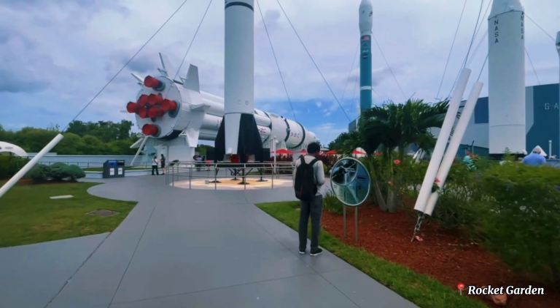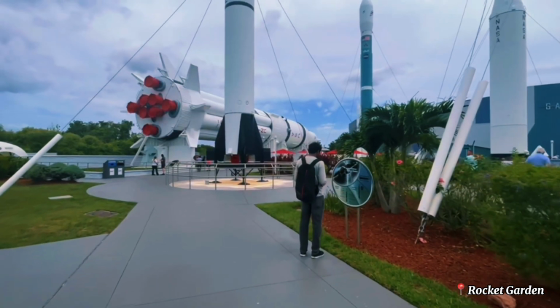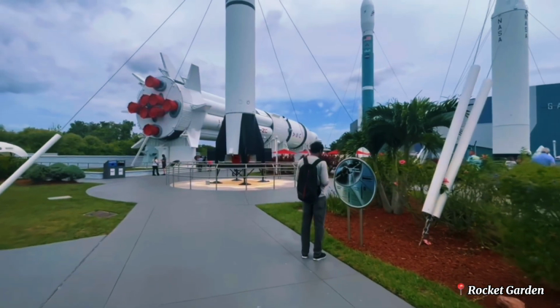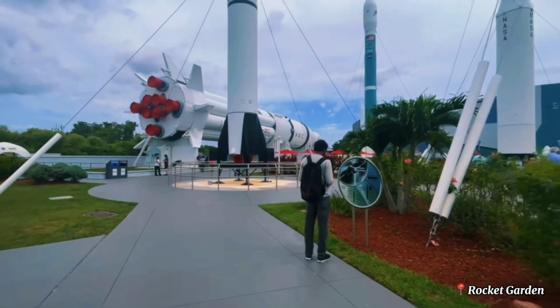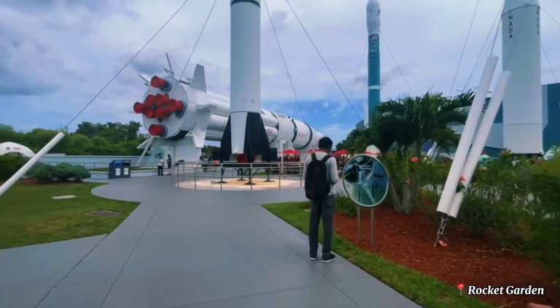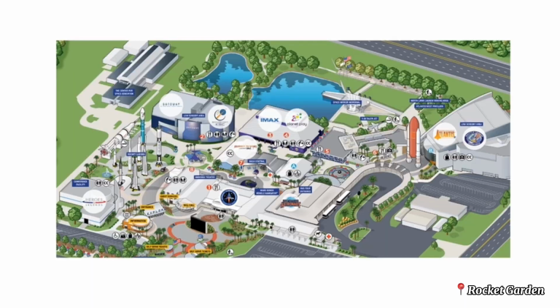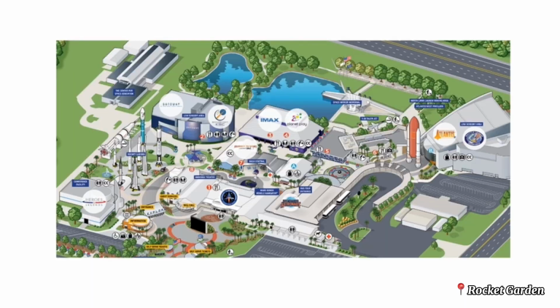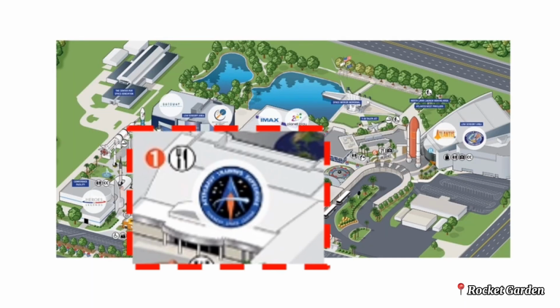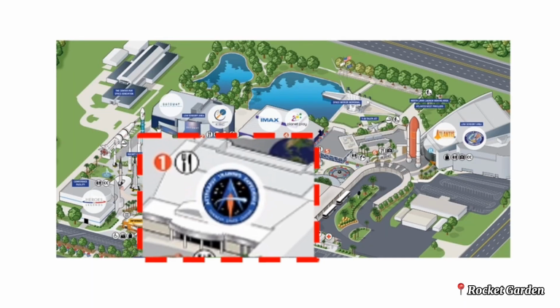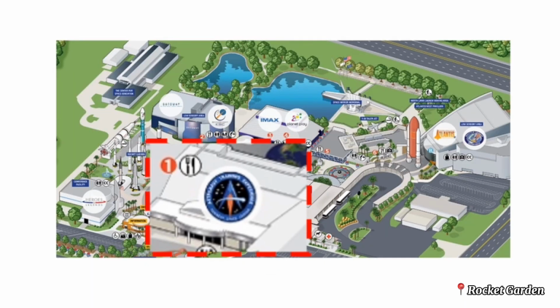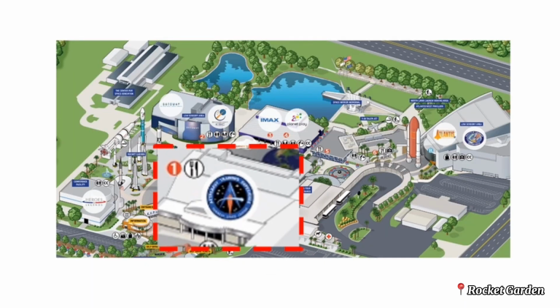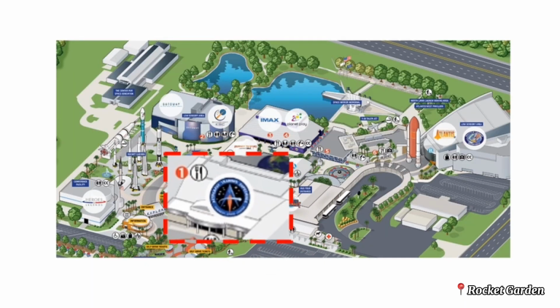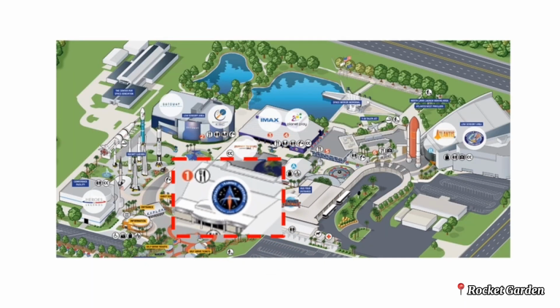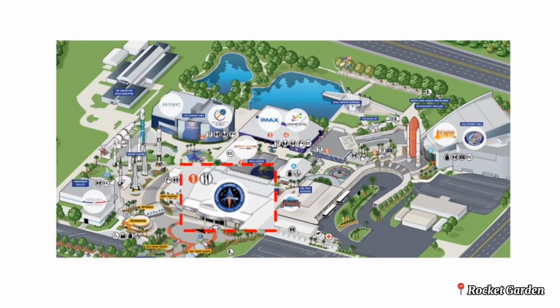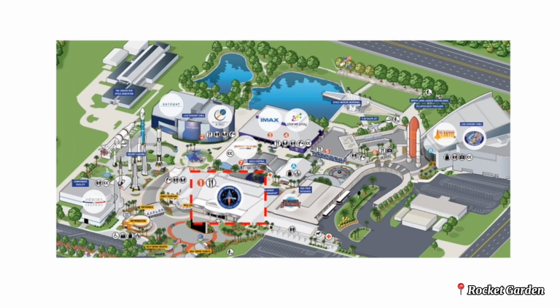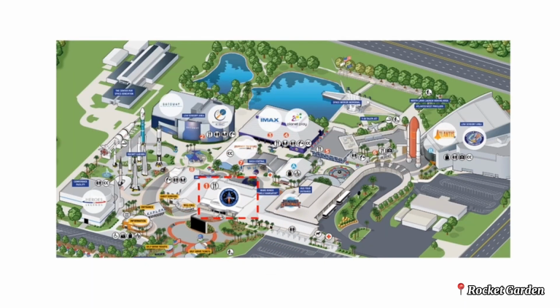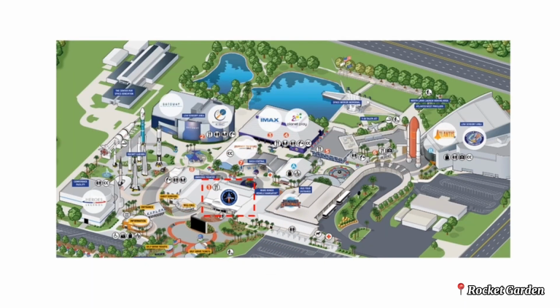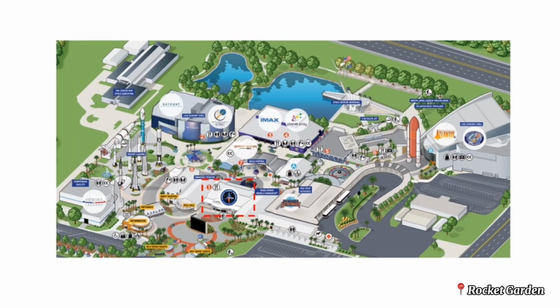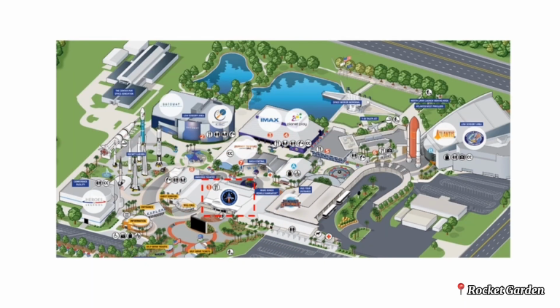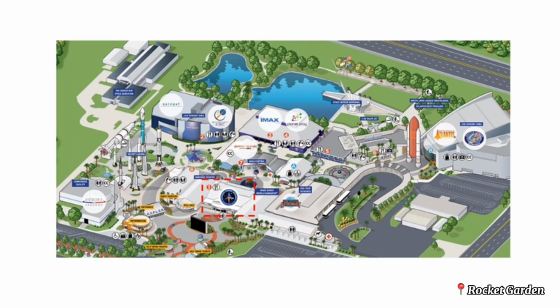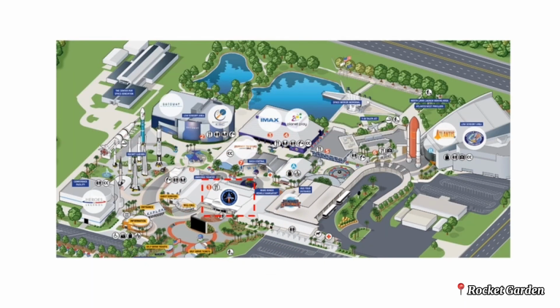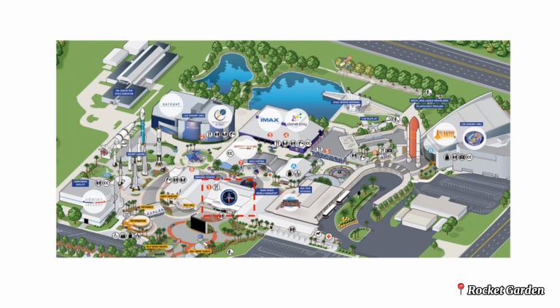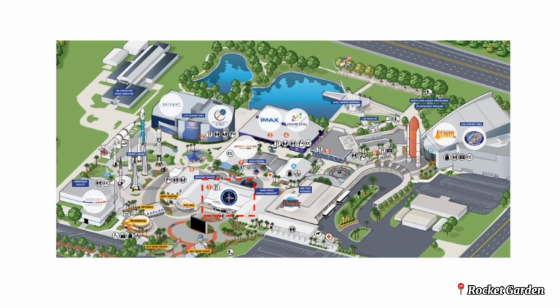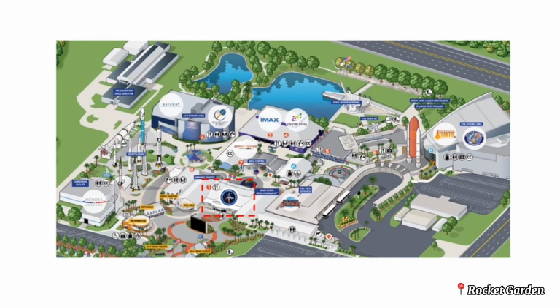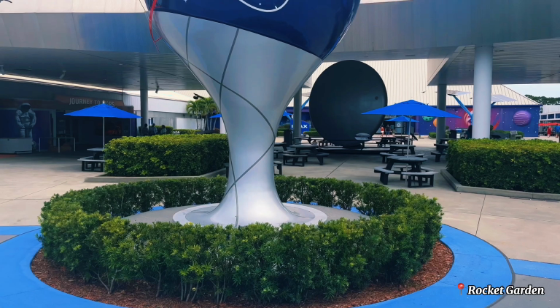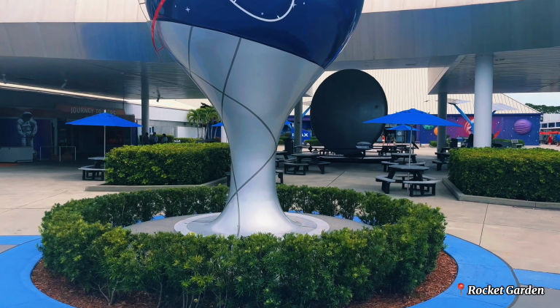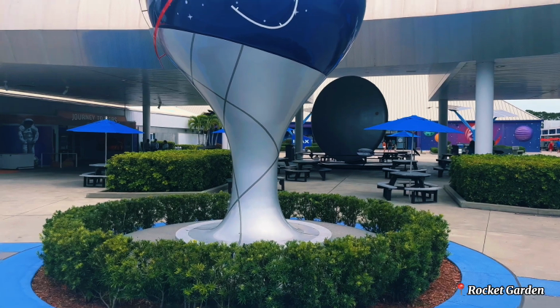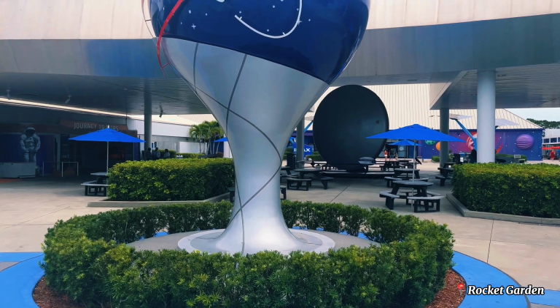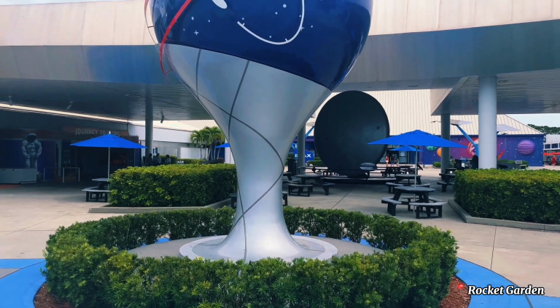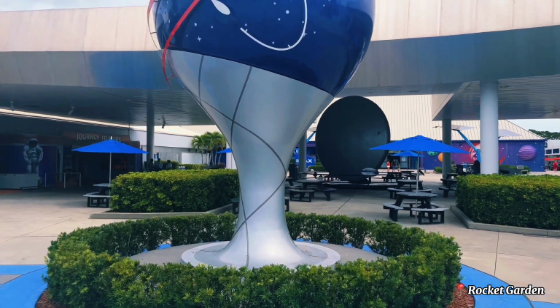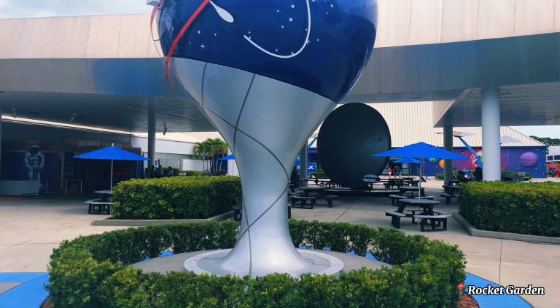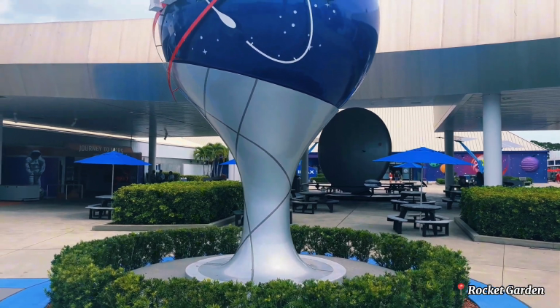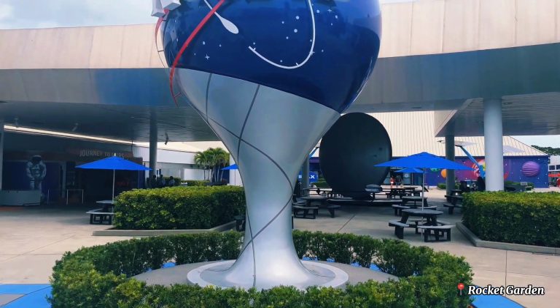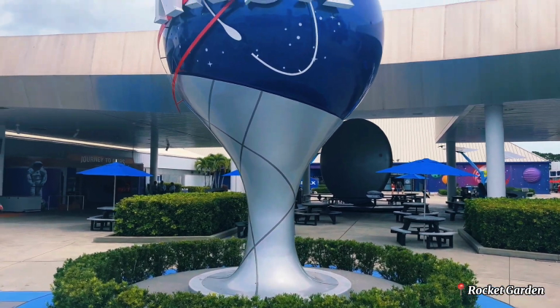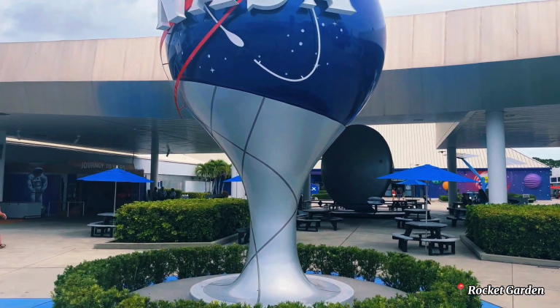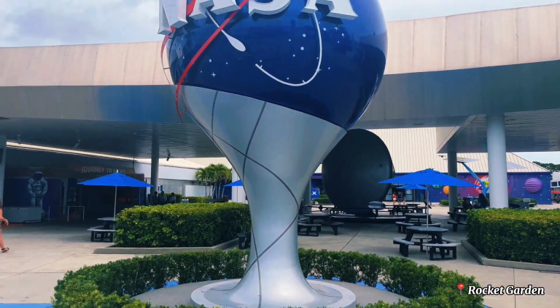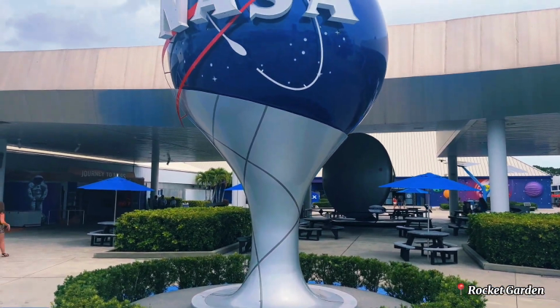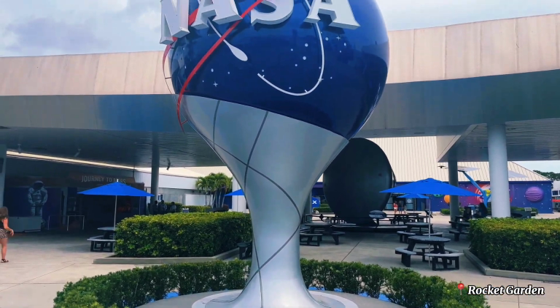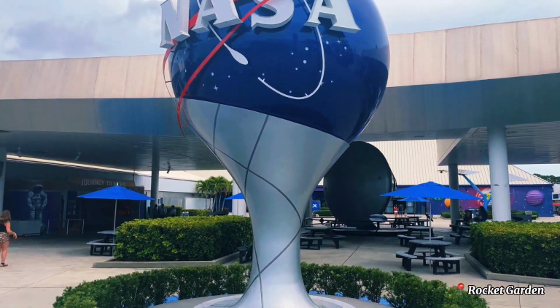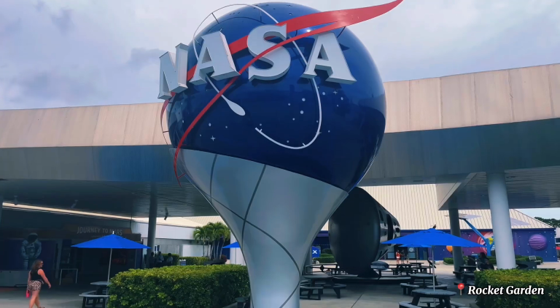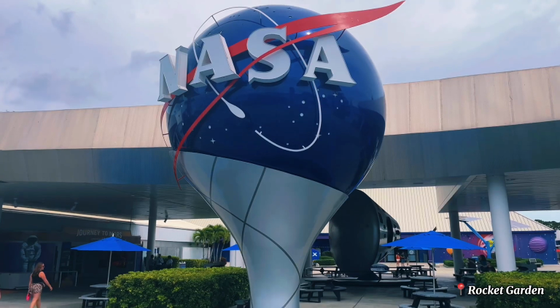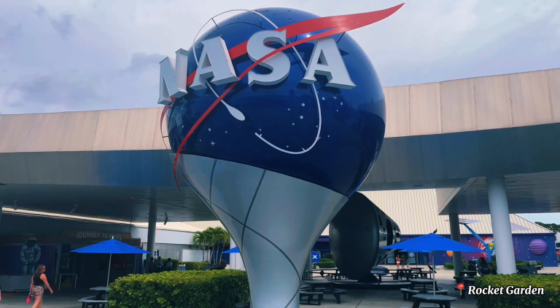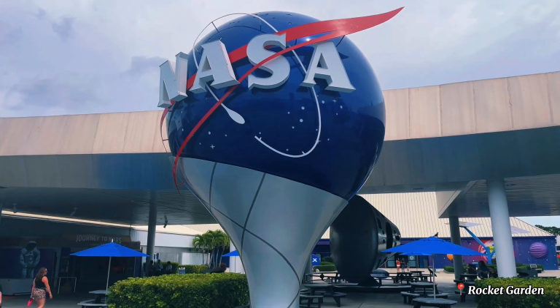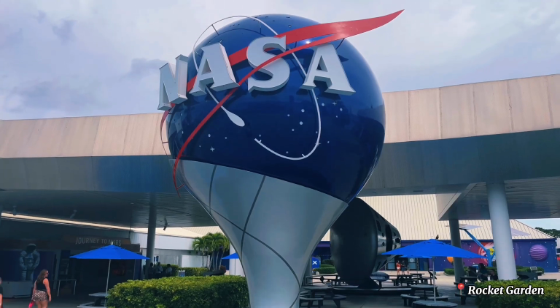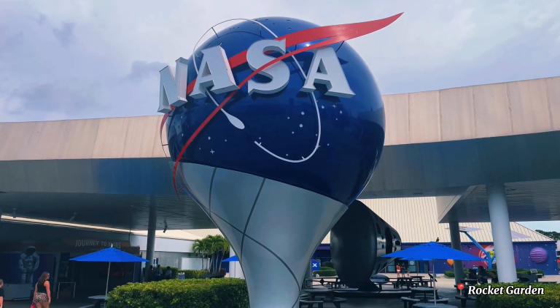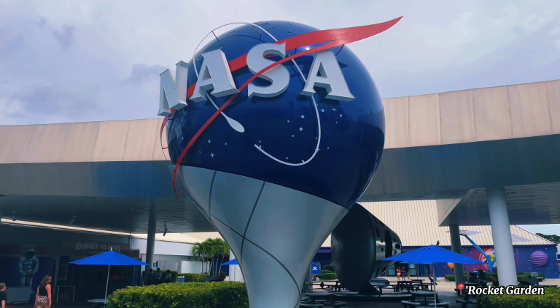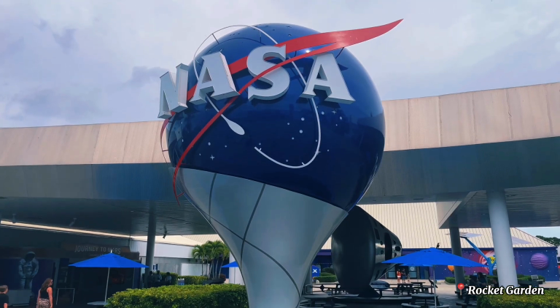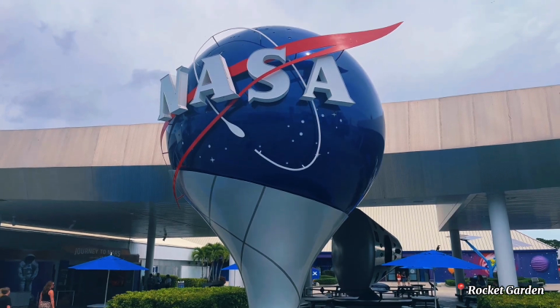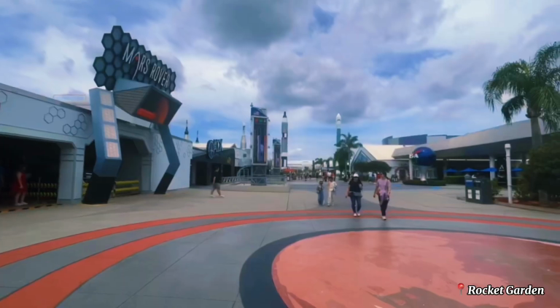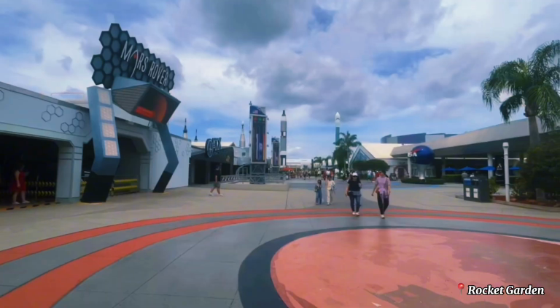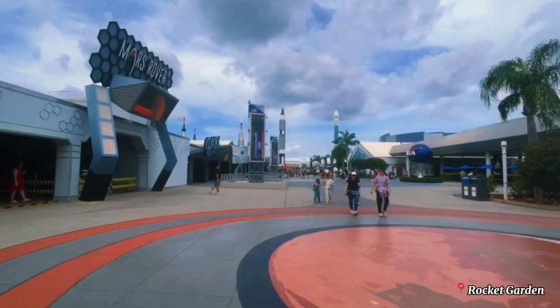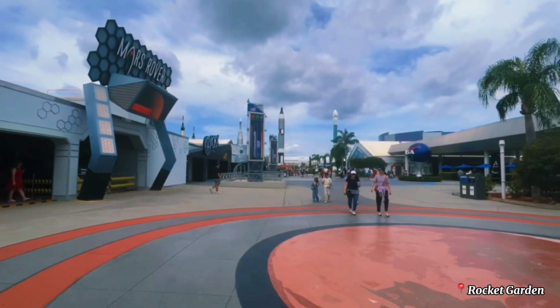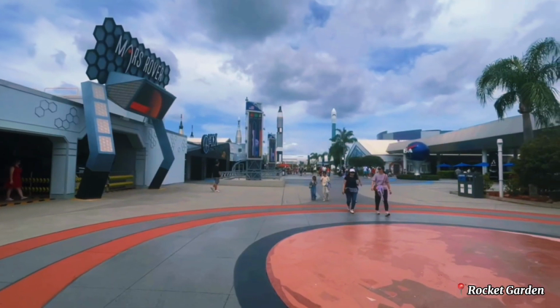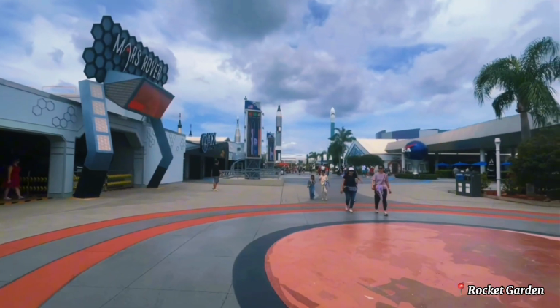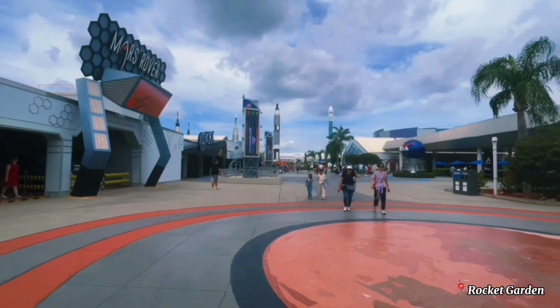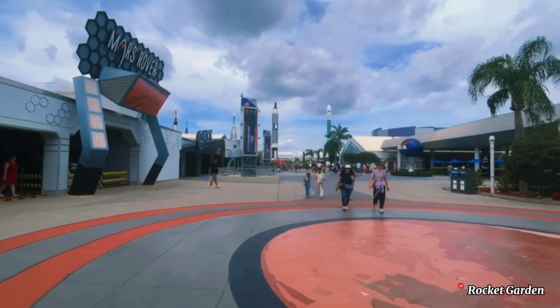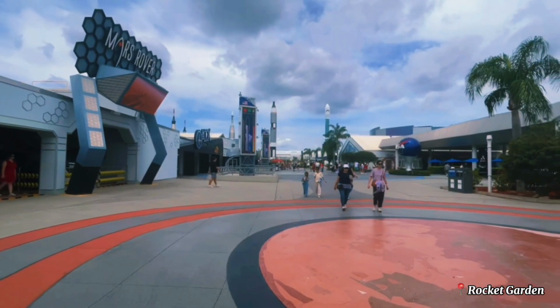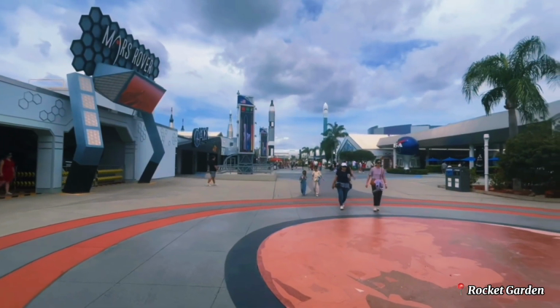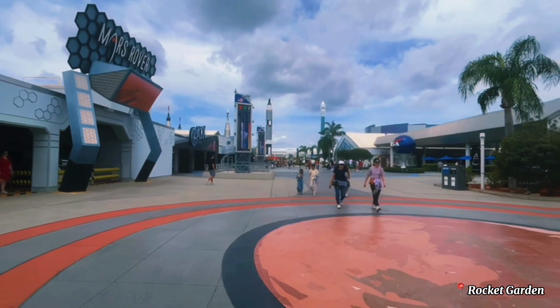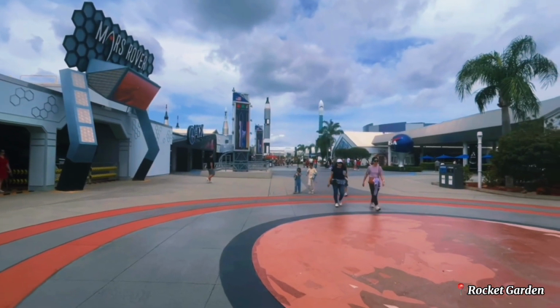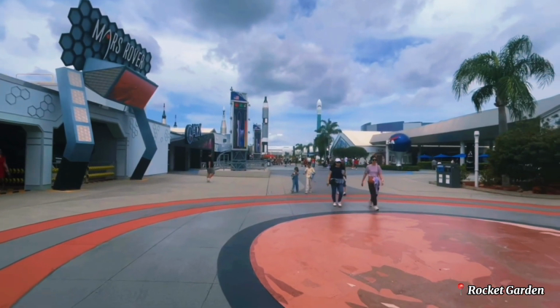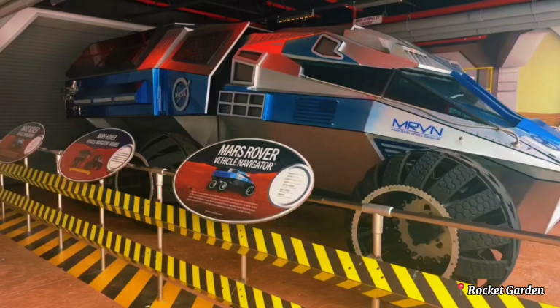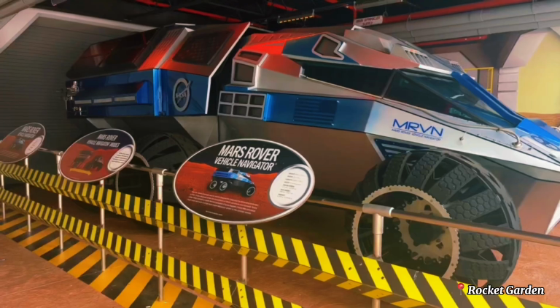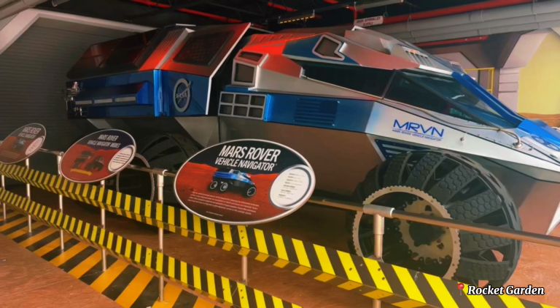Afterward, head to the Mars Rover exhibit to explore NASA's future Mars missions and get a detailed look at the Mars Rover vehicle.